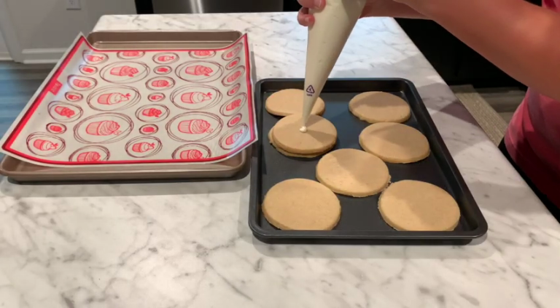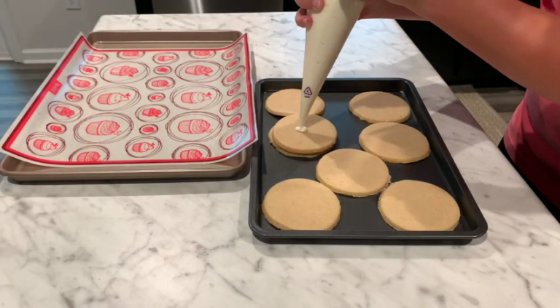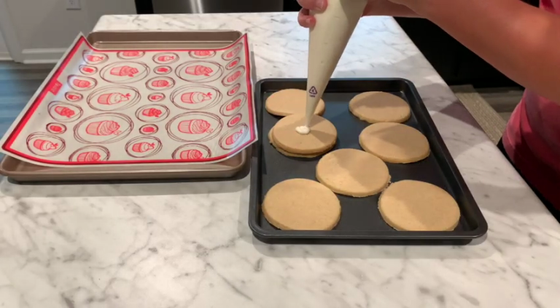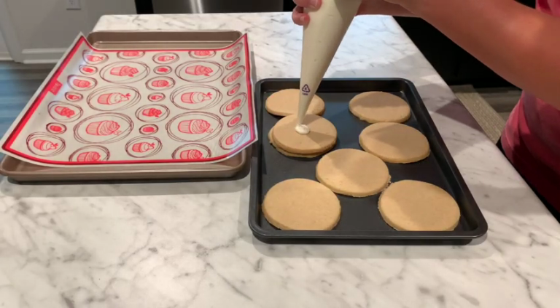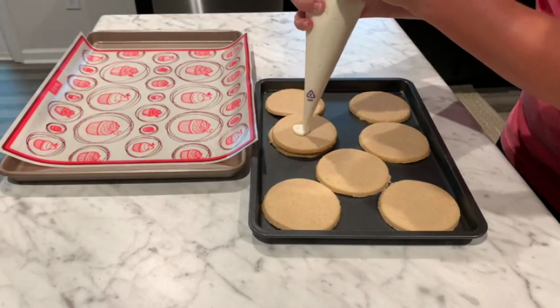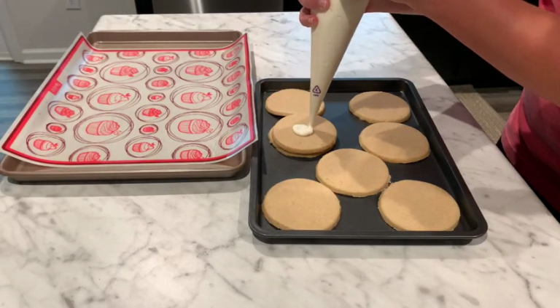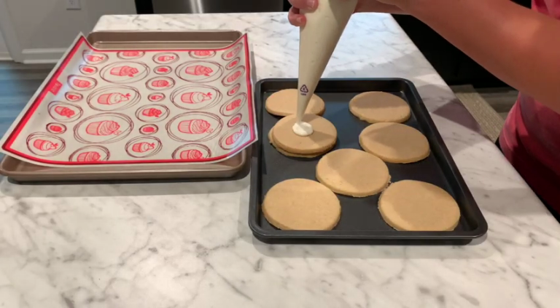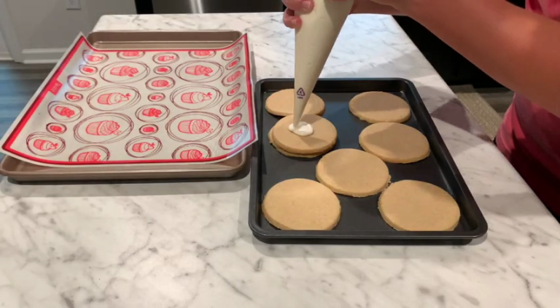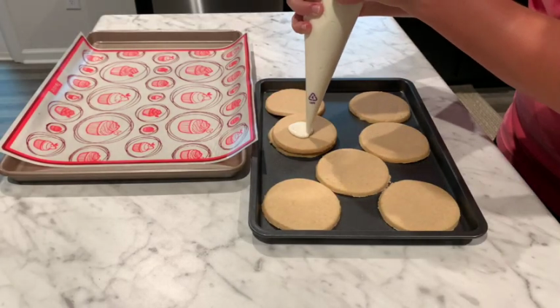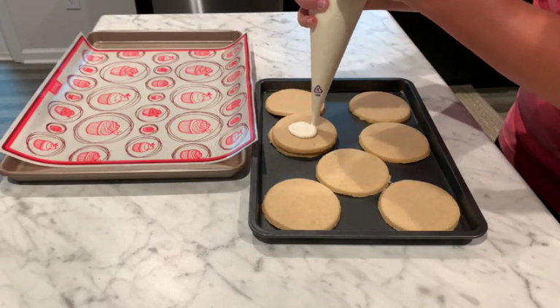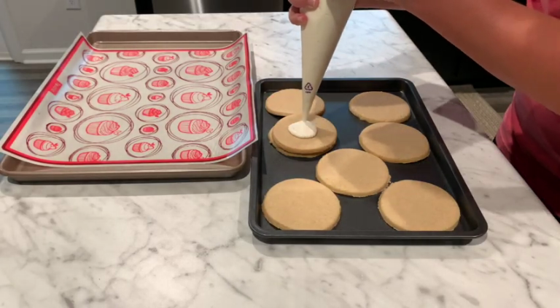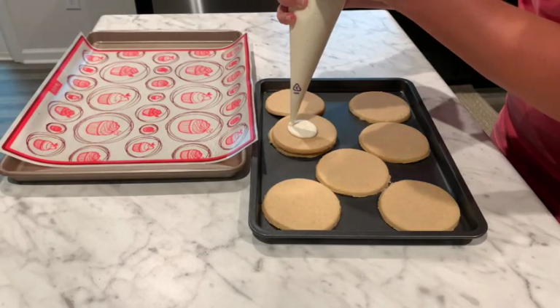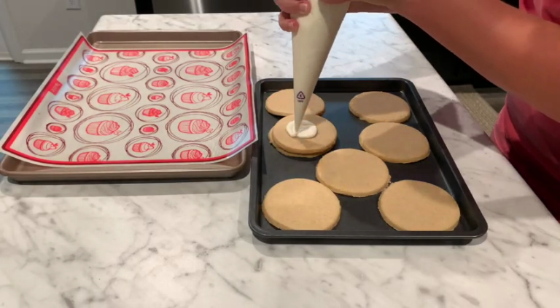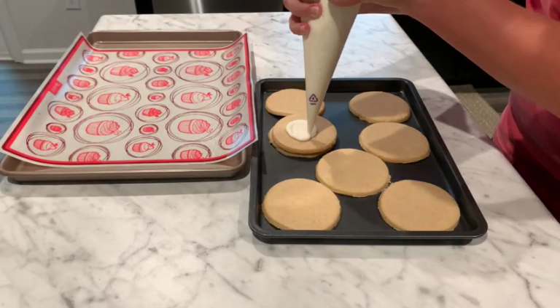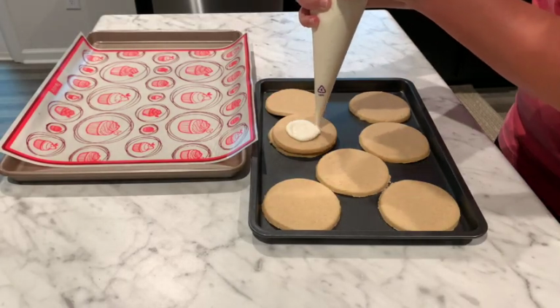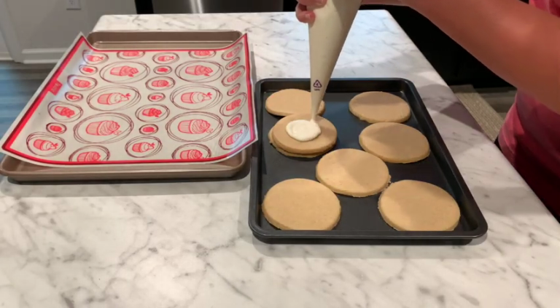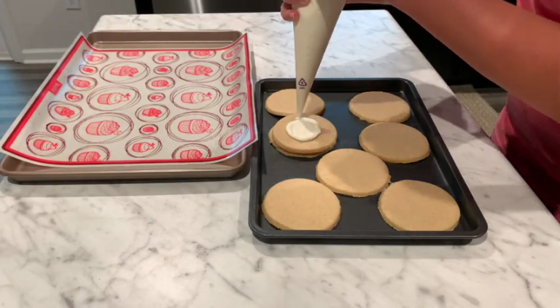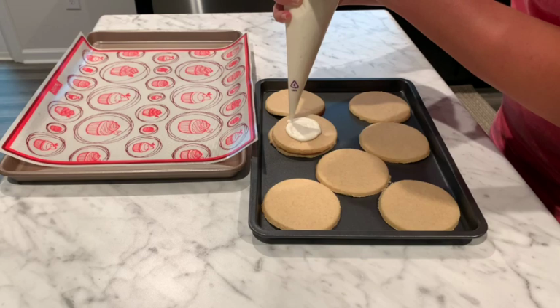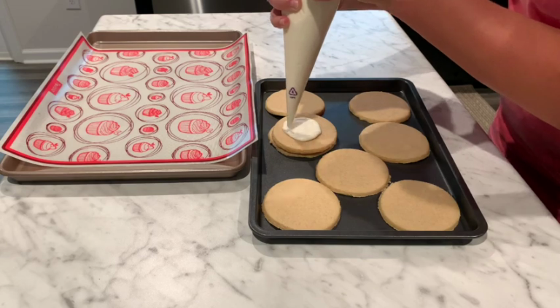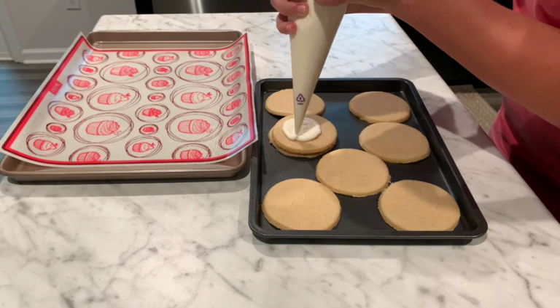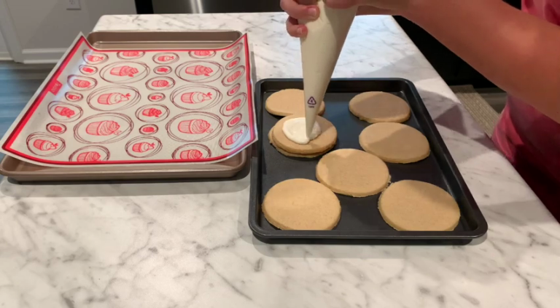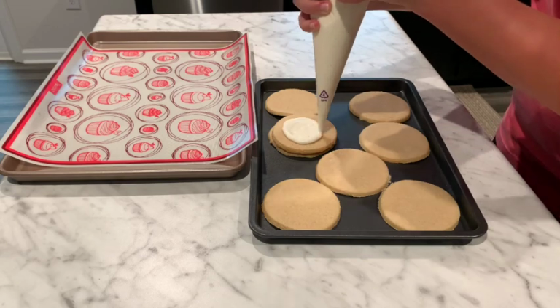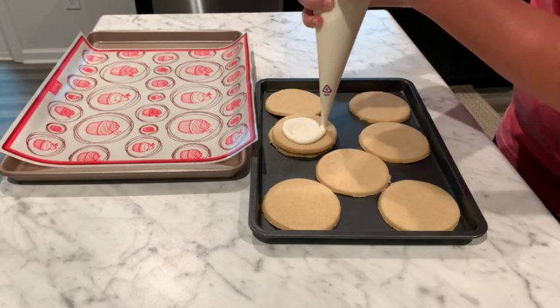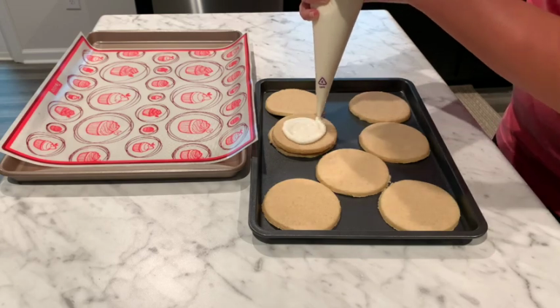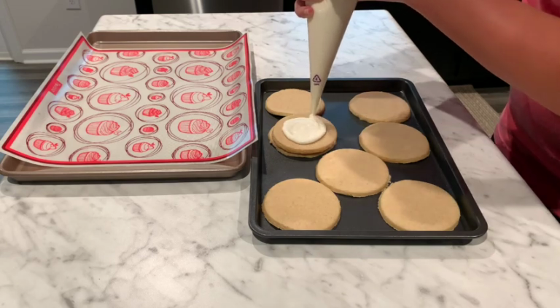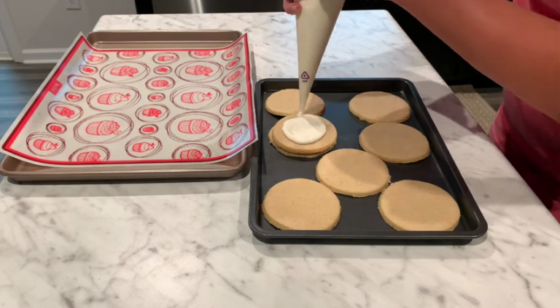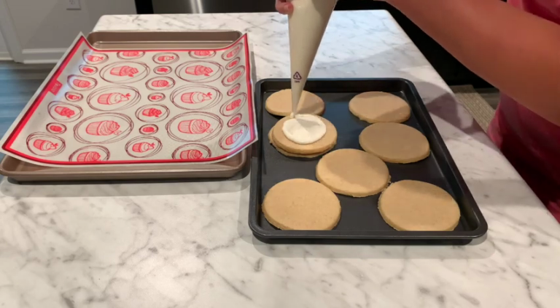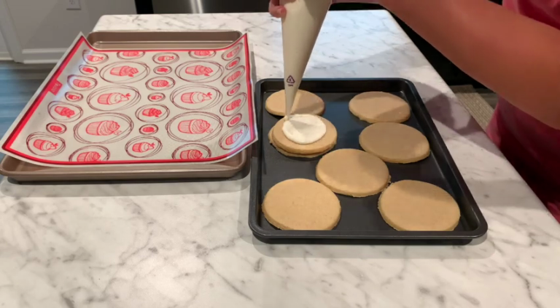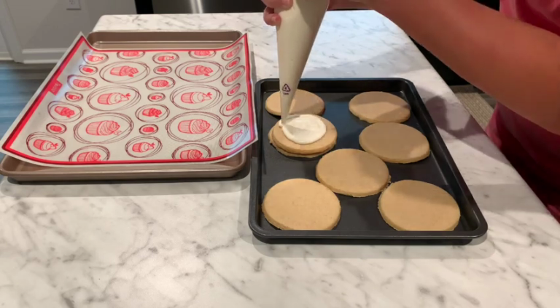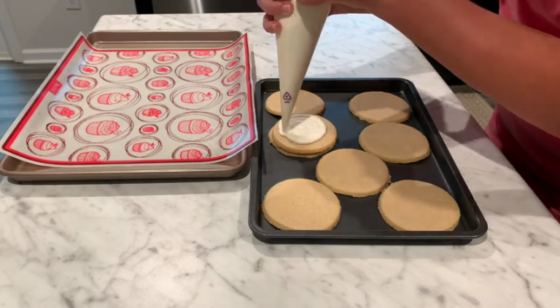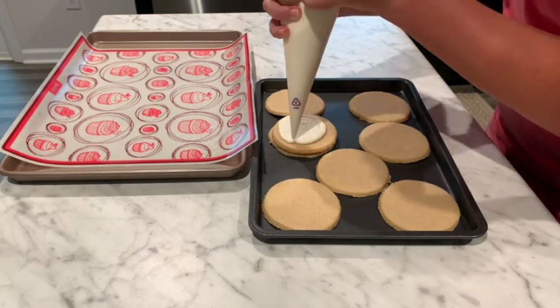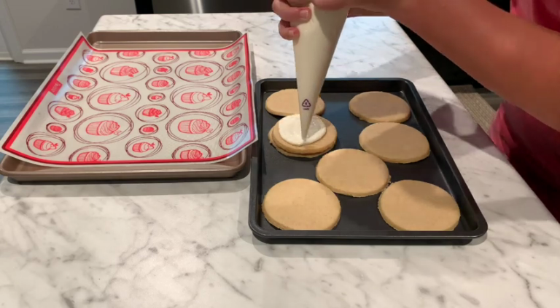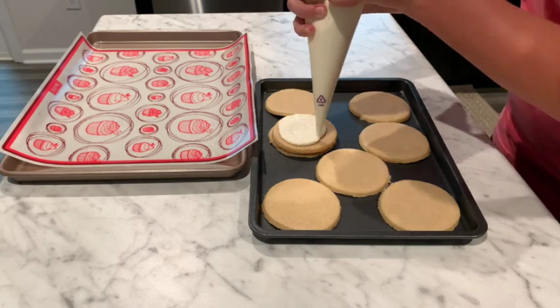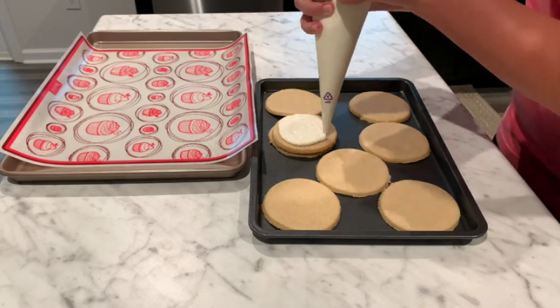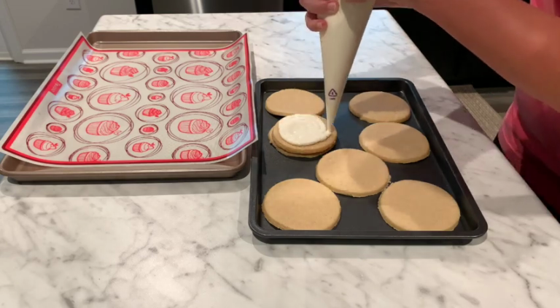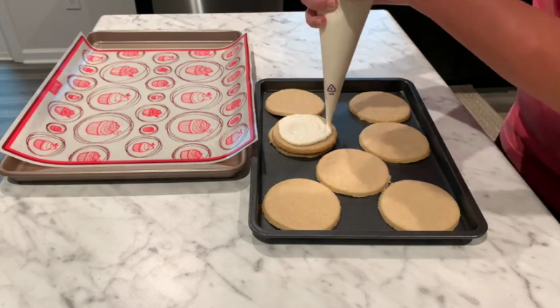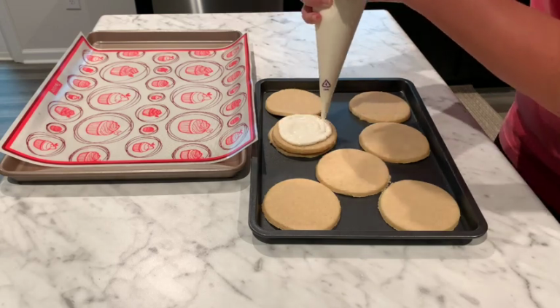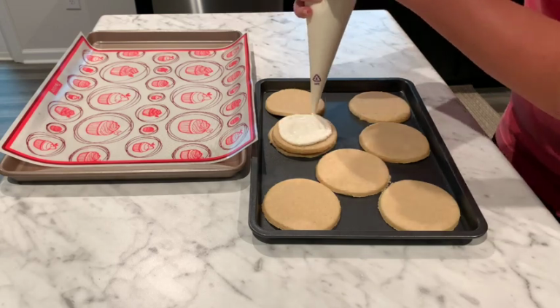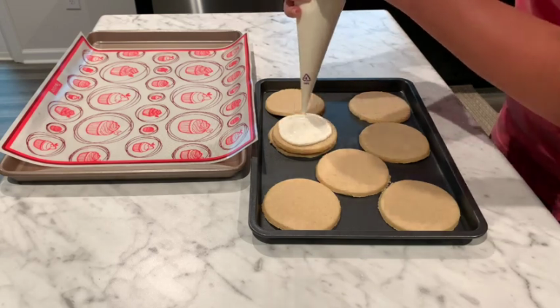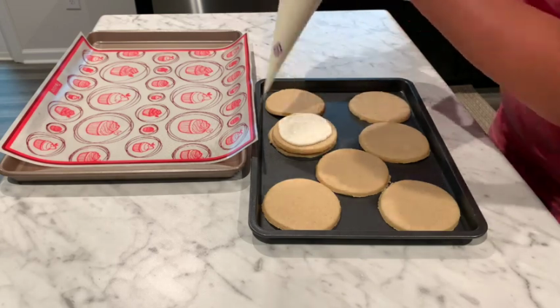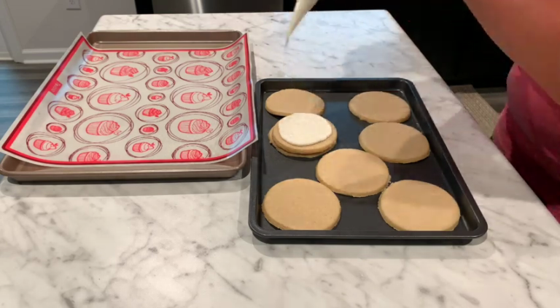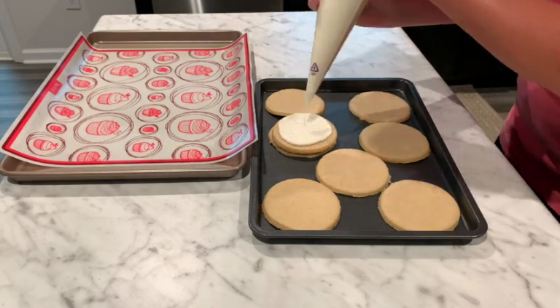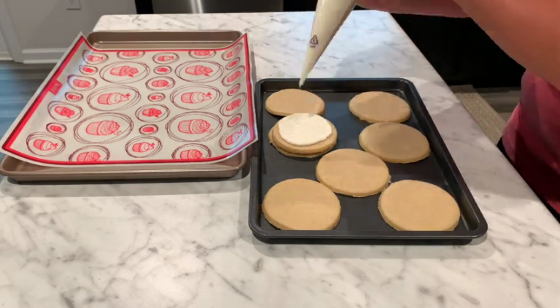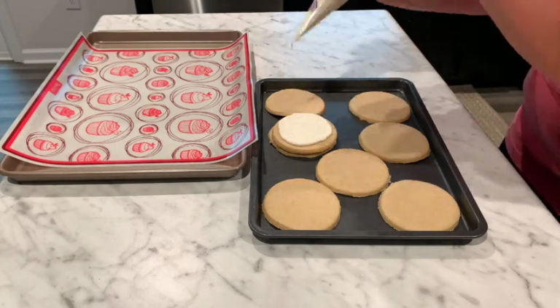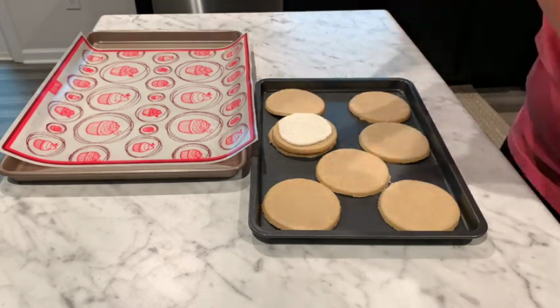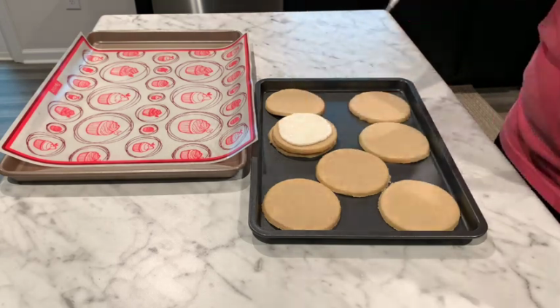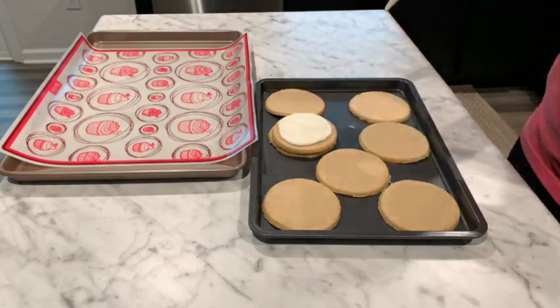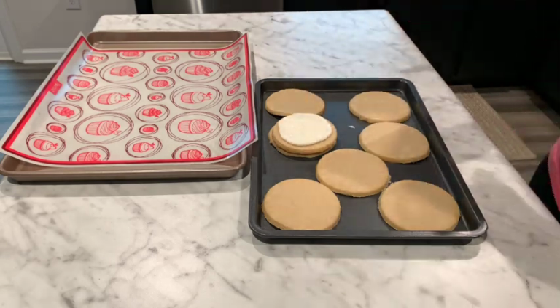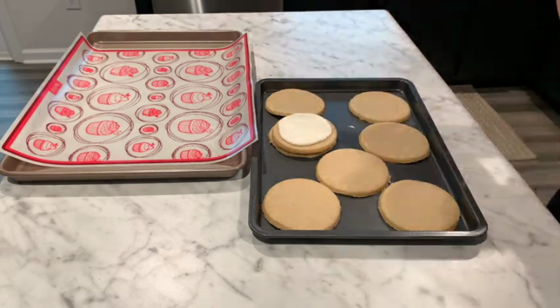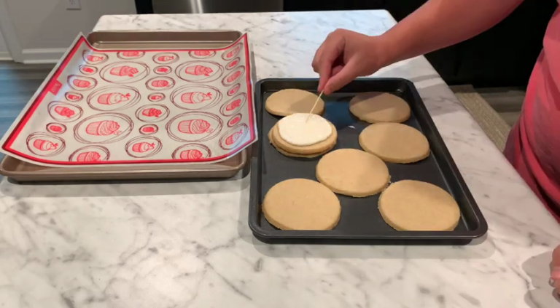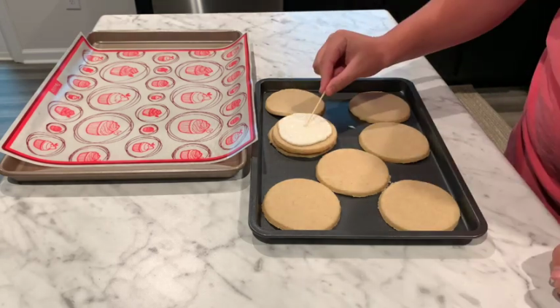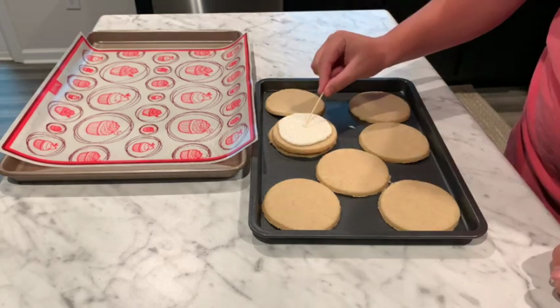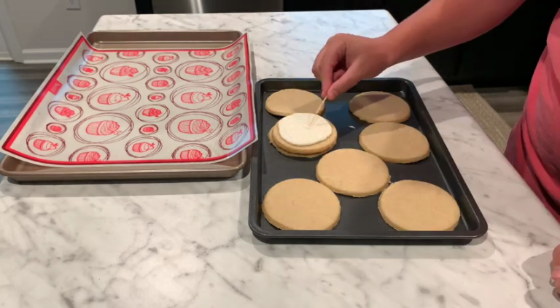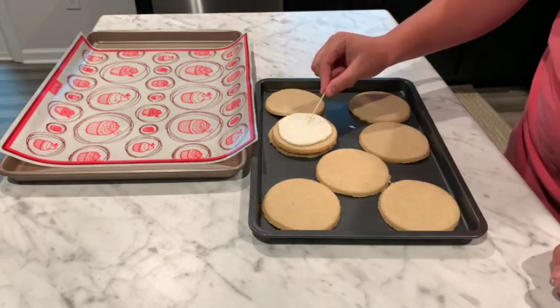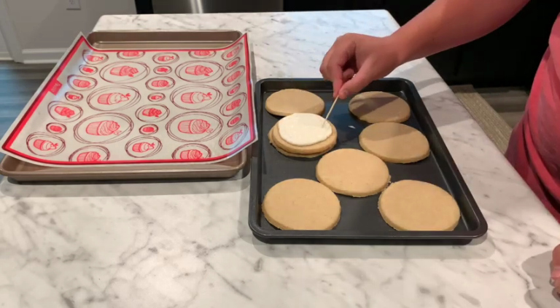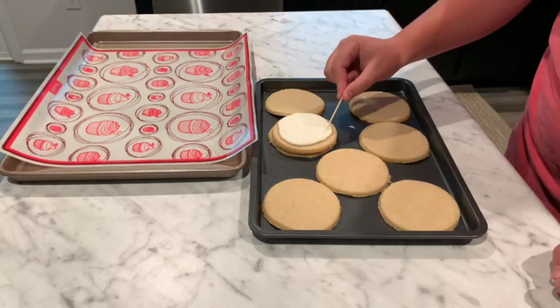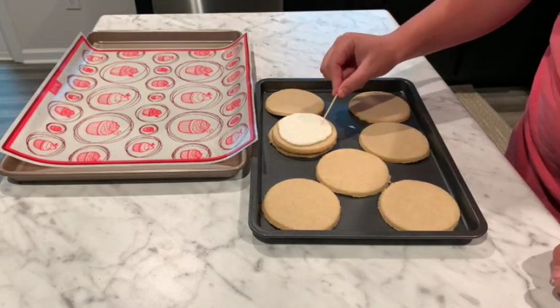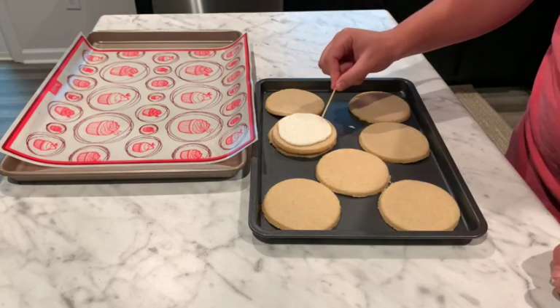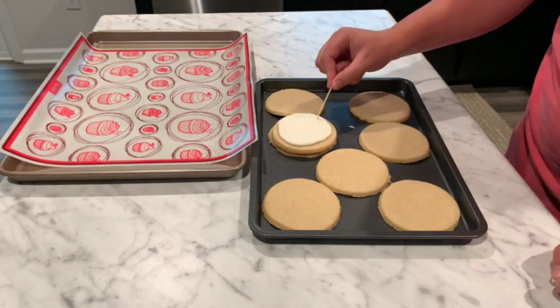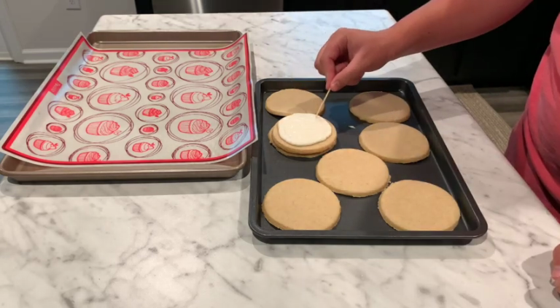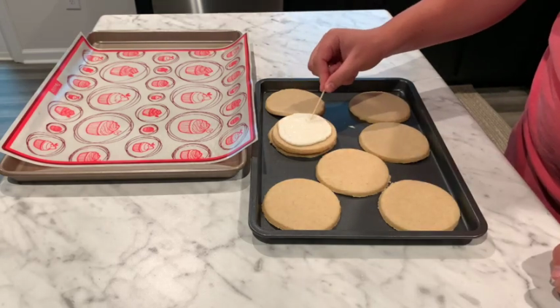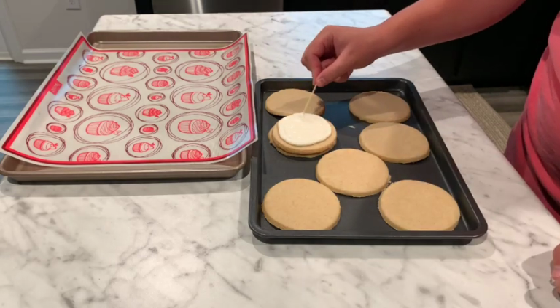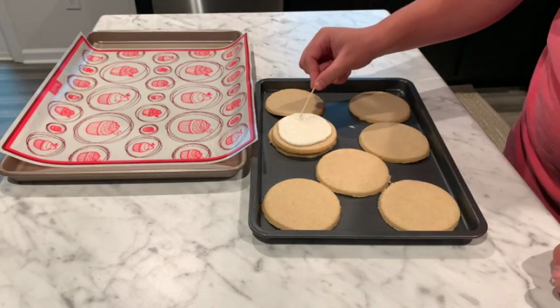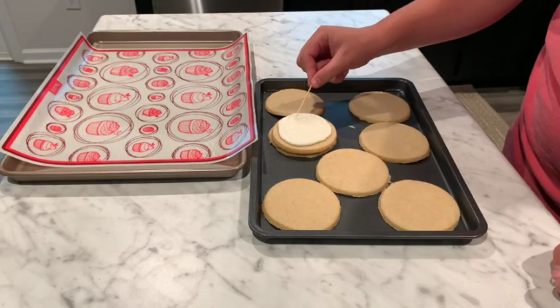Now we're just going to go ahead and ice our cookies, starting from the middle and moving outwards in a spiral, and just kind of smoothing that out with a toothpick.